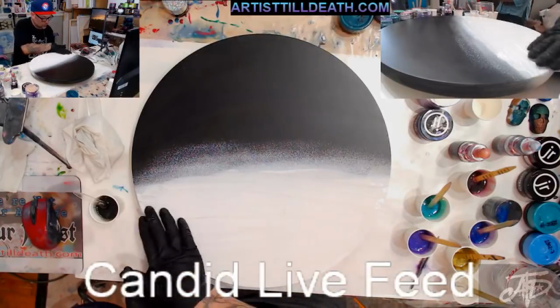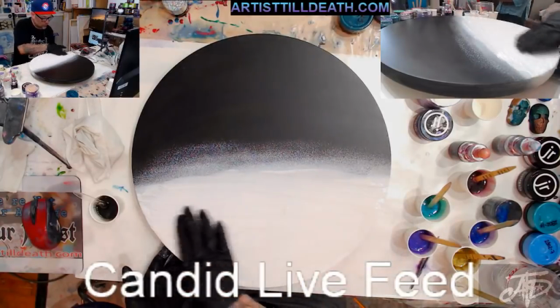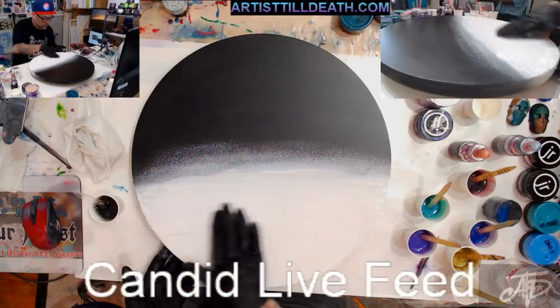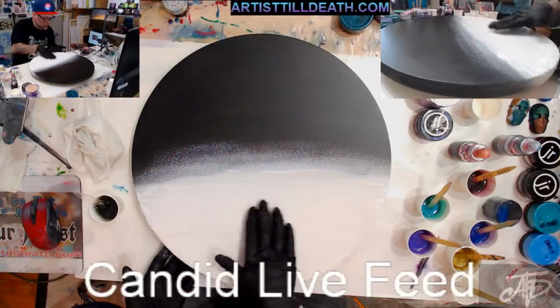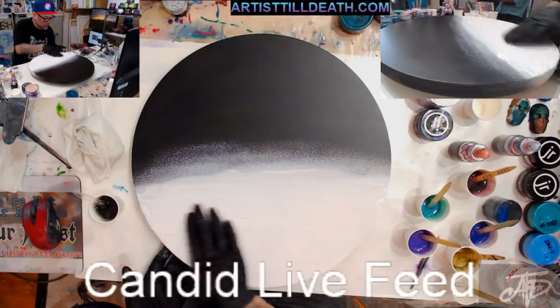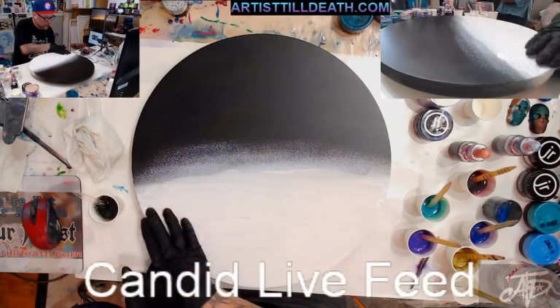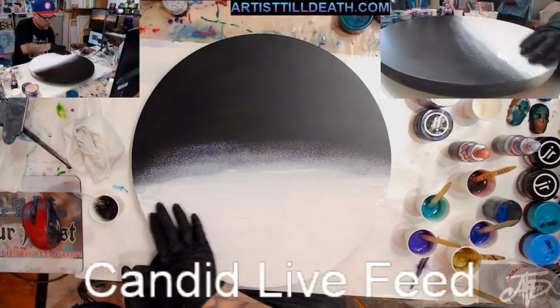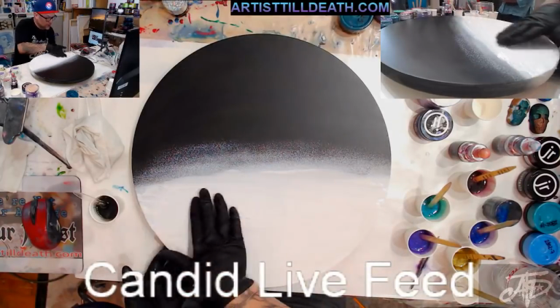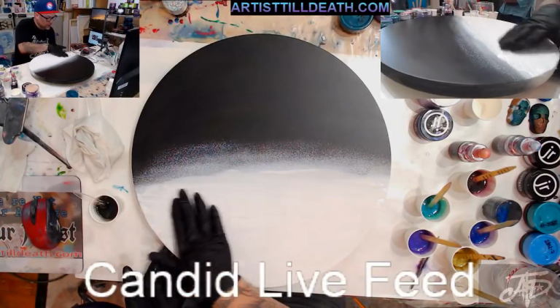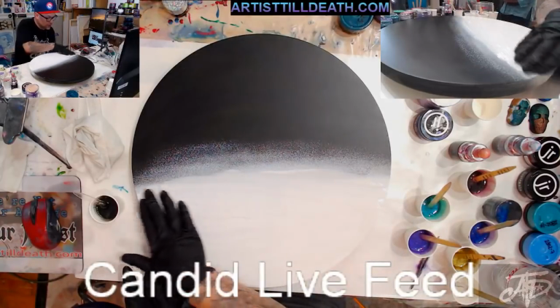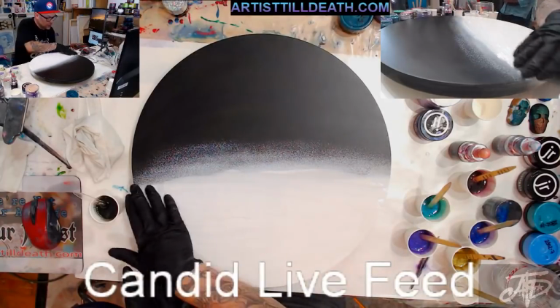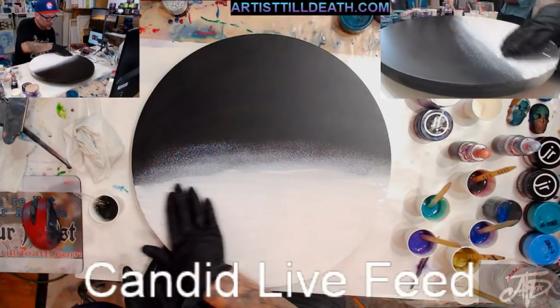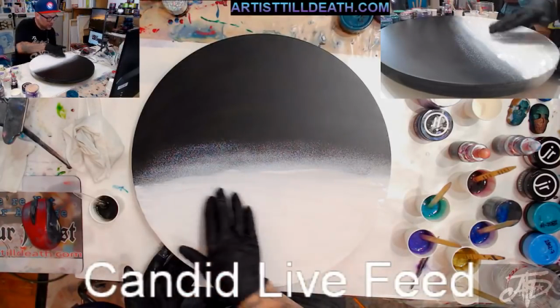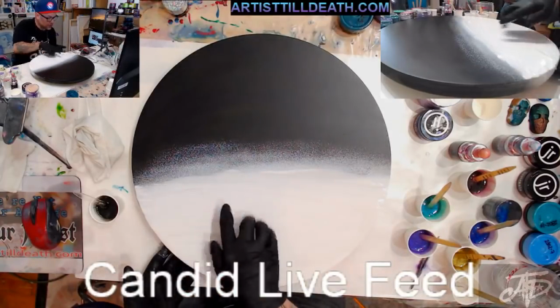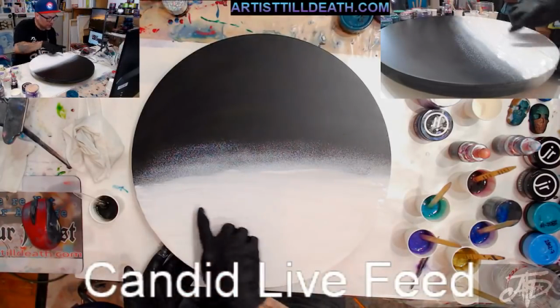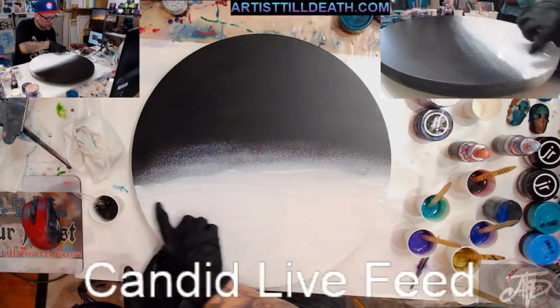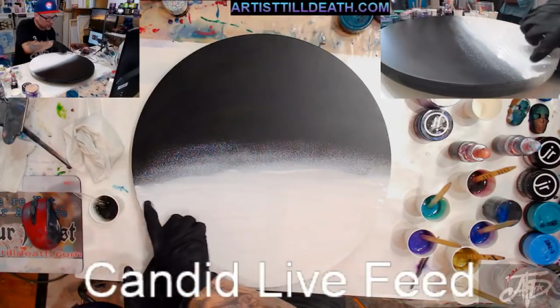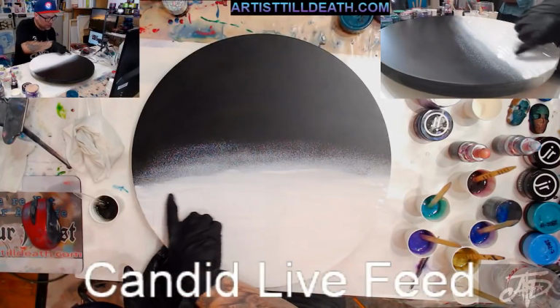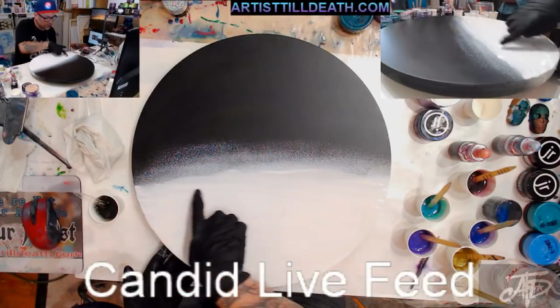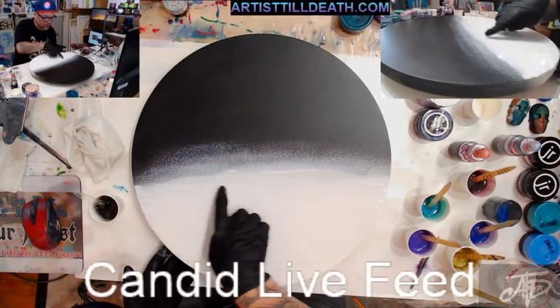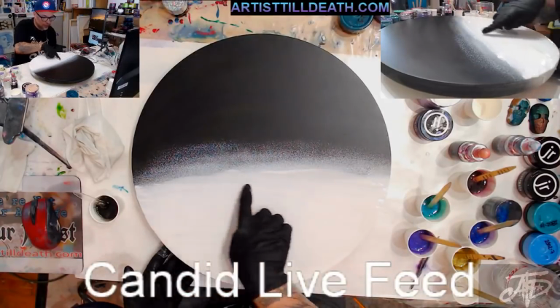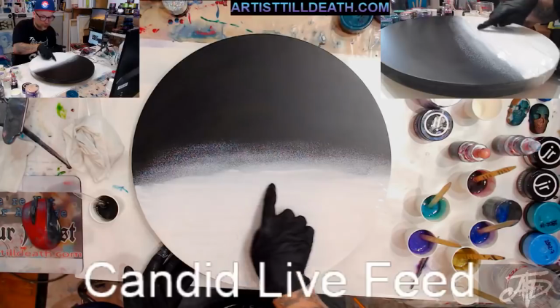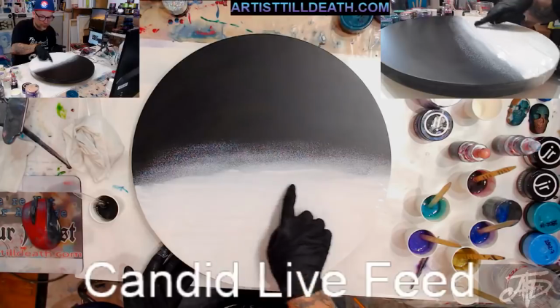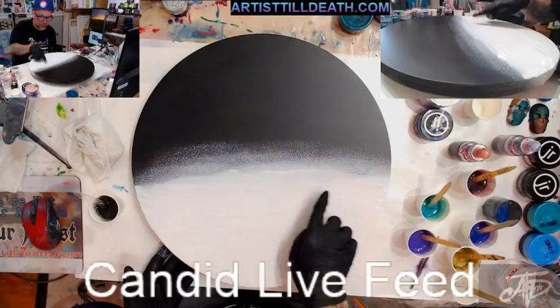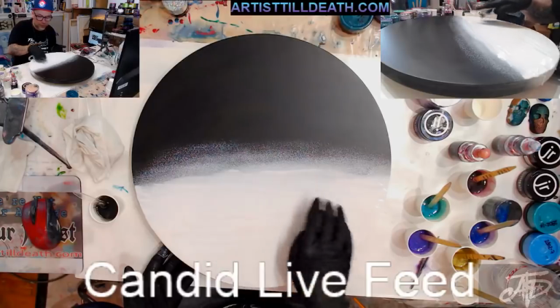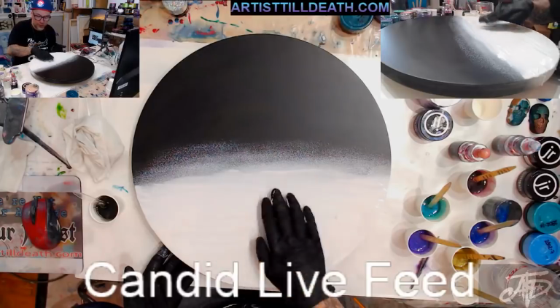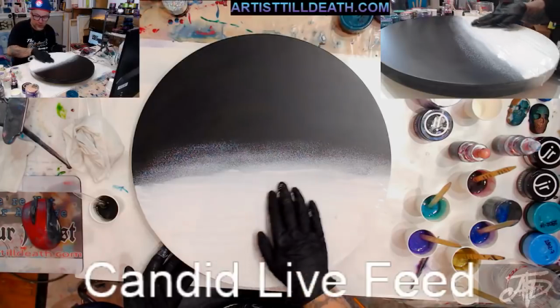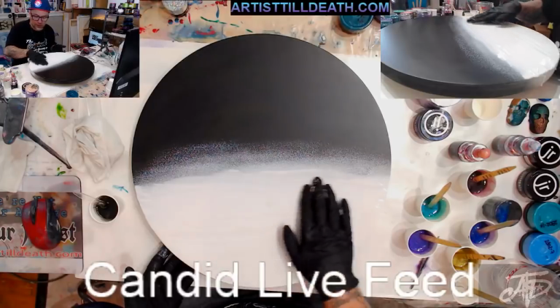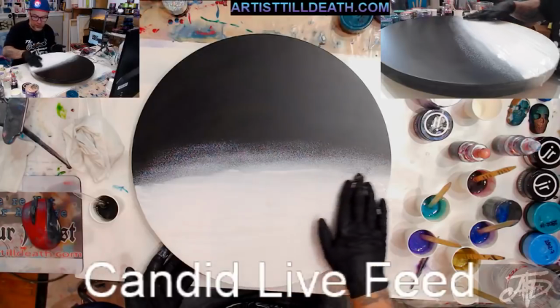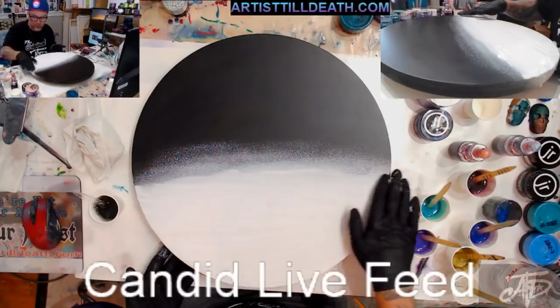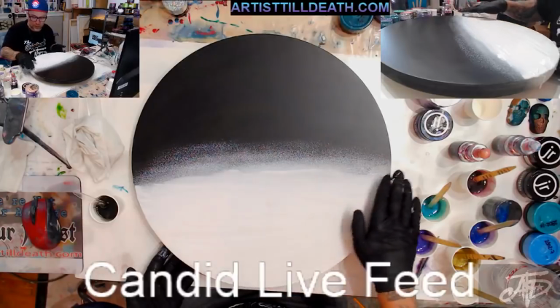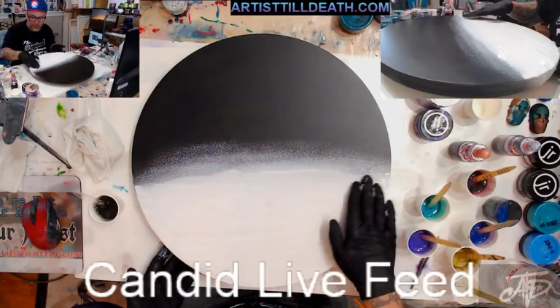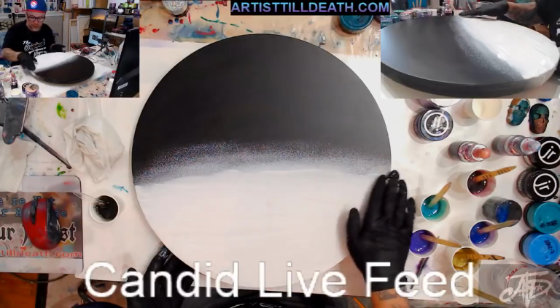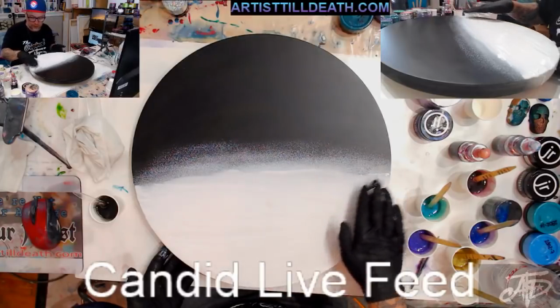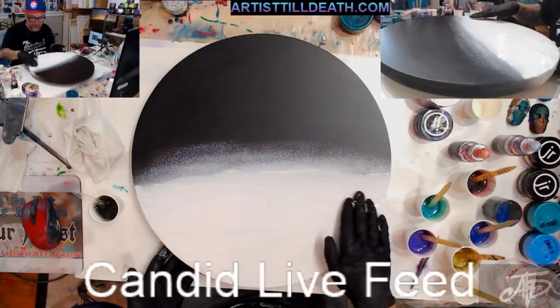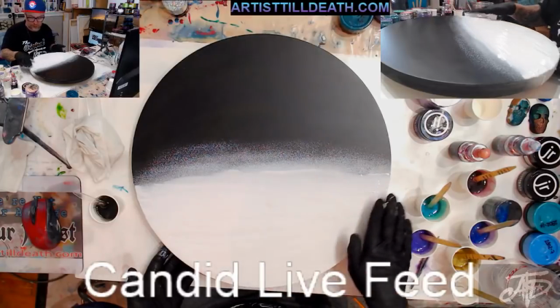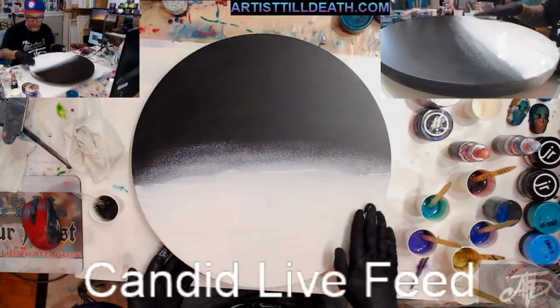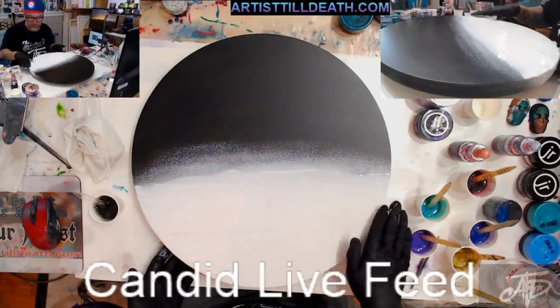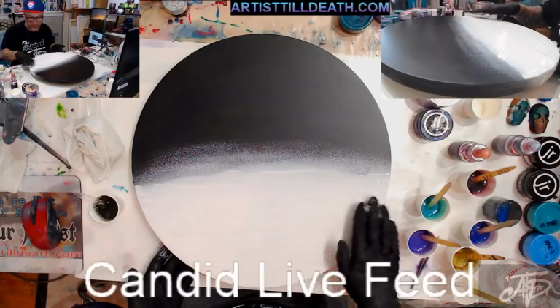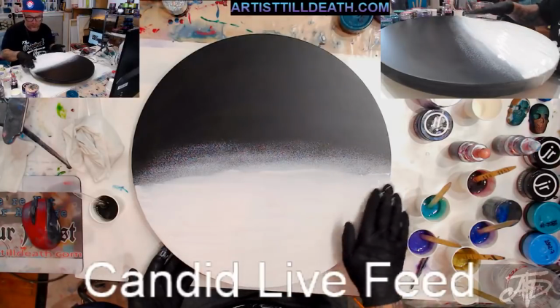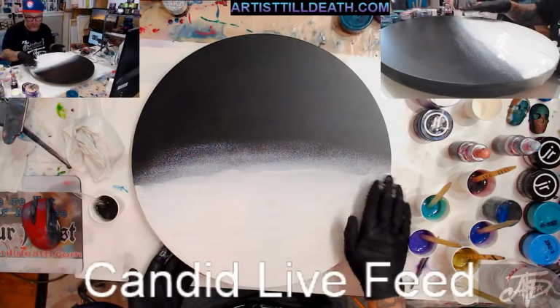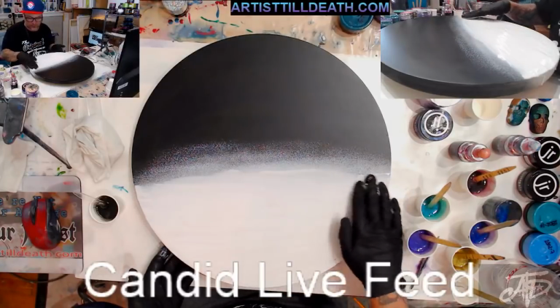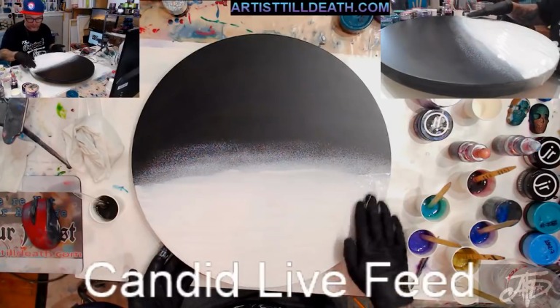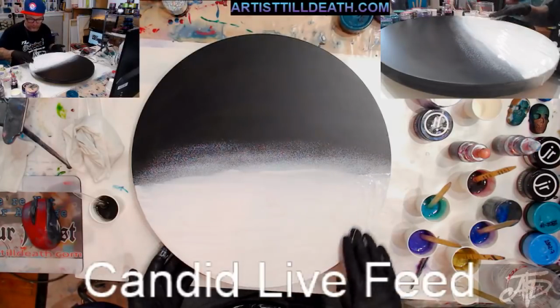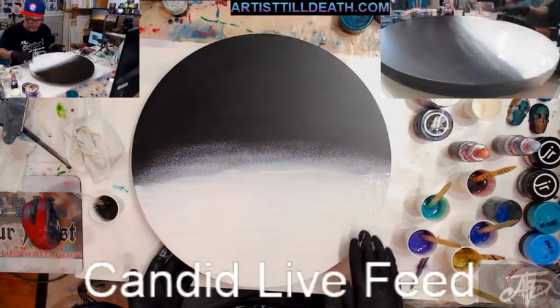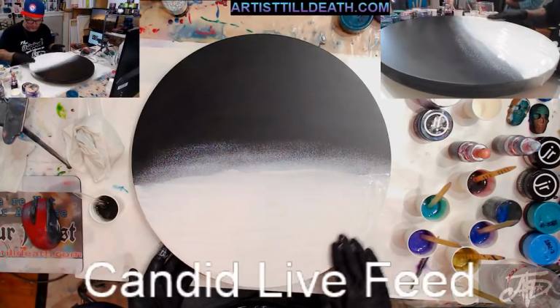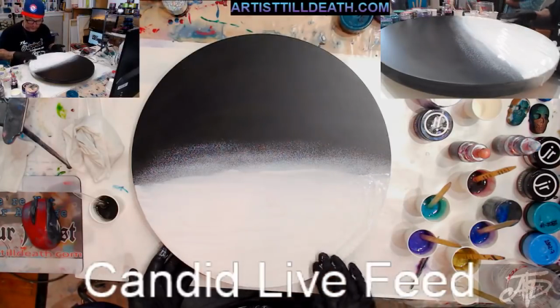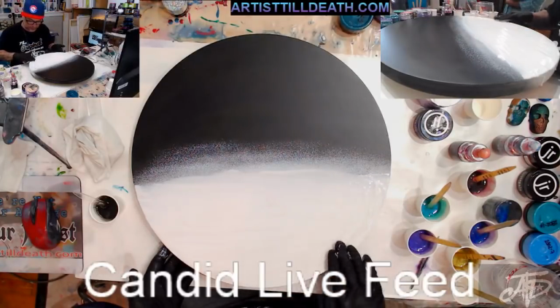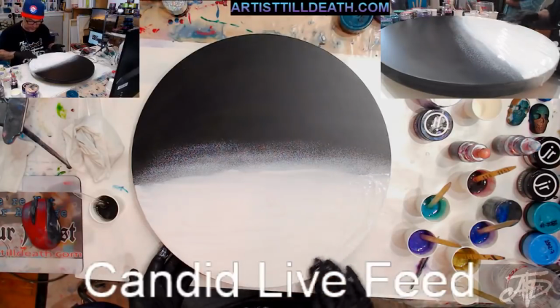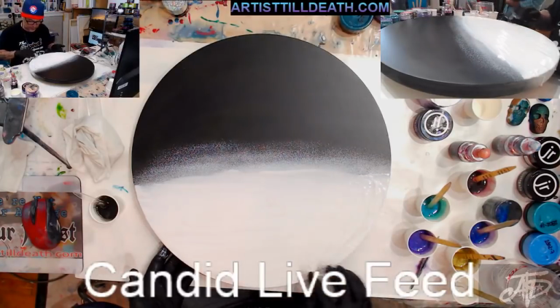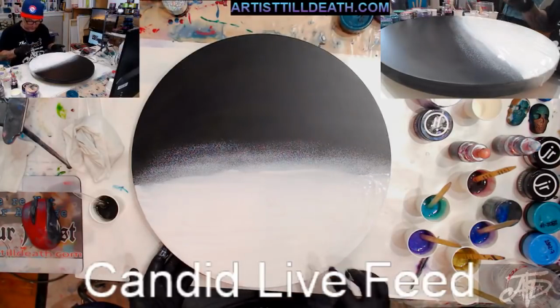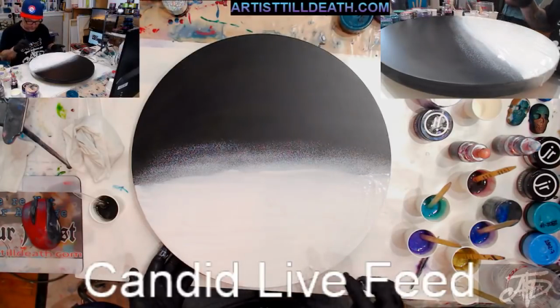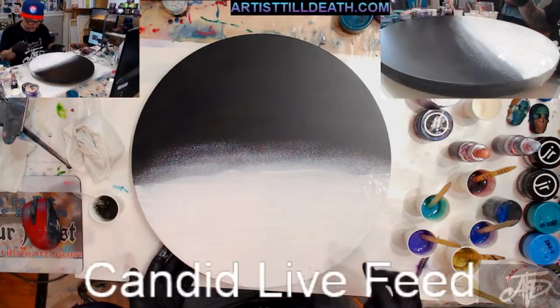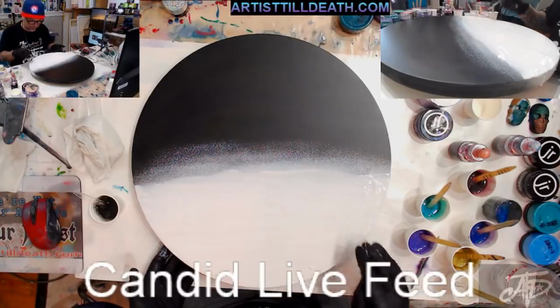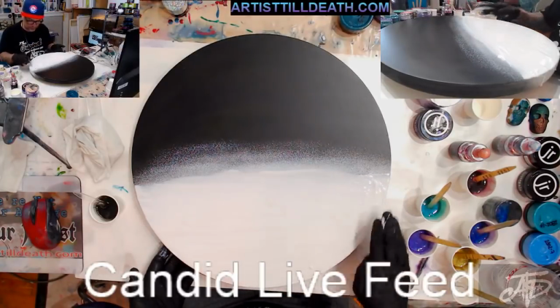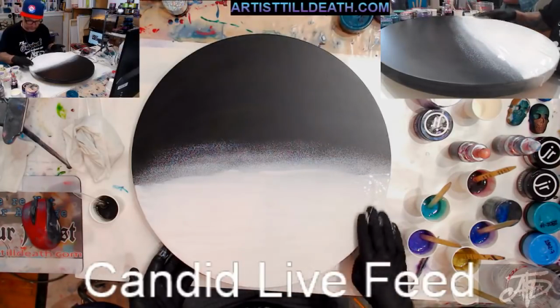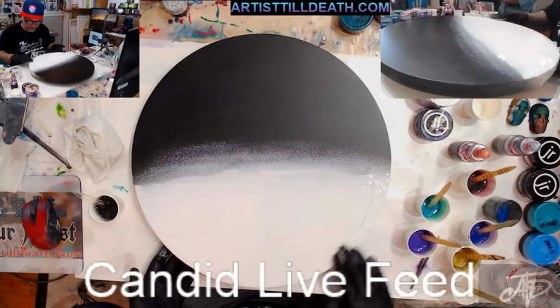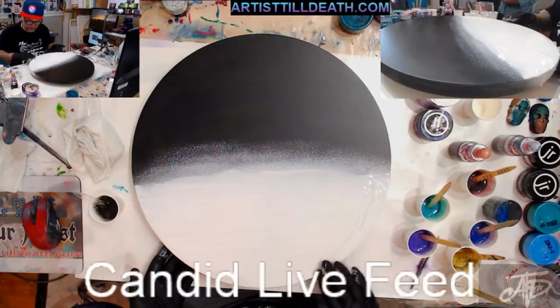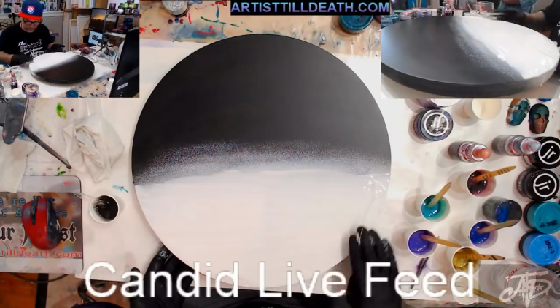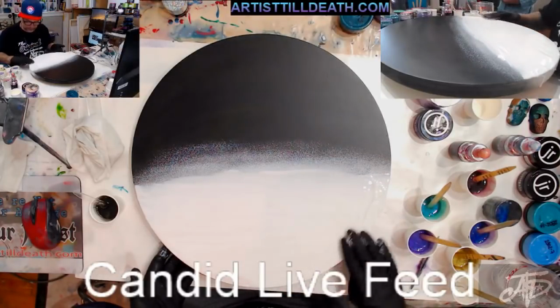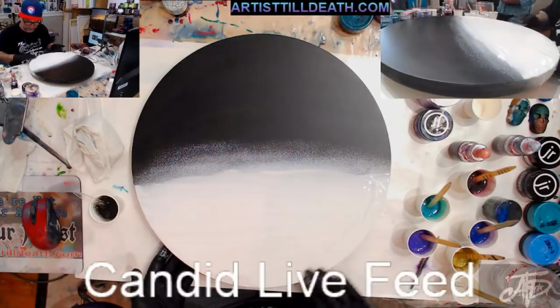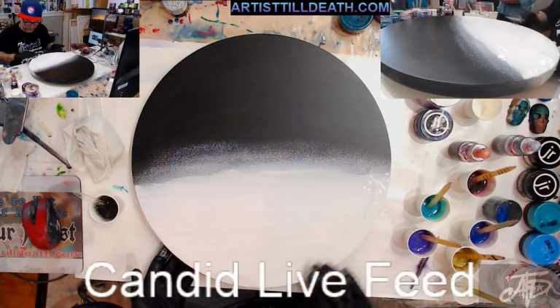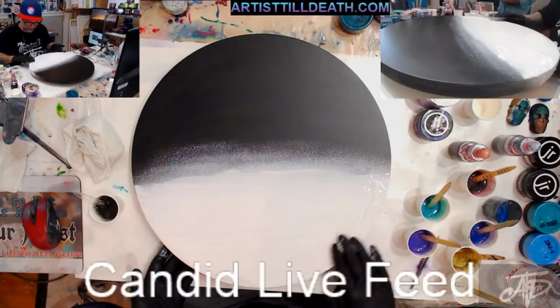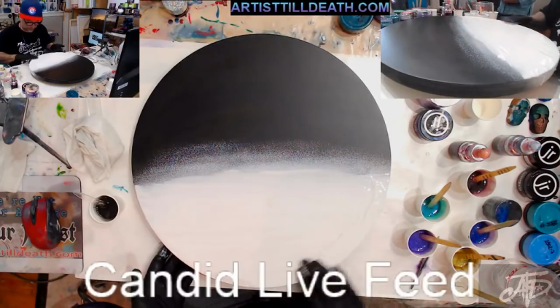You can see how you can still kind of see through the white — you're not trying to make it opaque because you already have a white base.